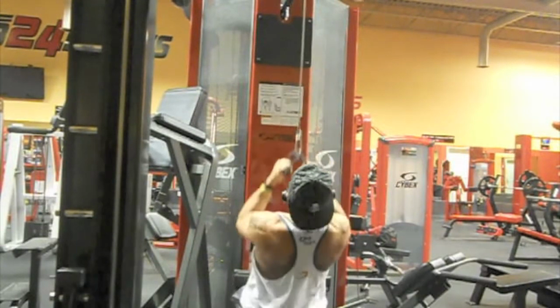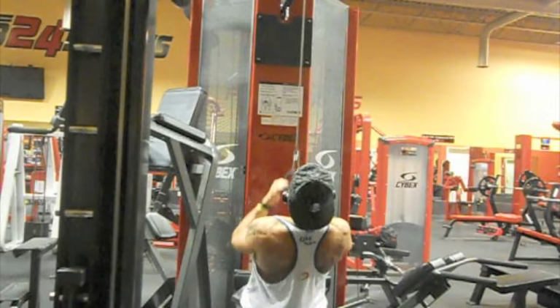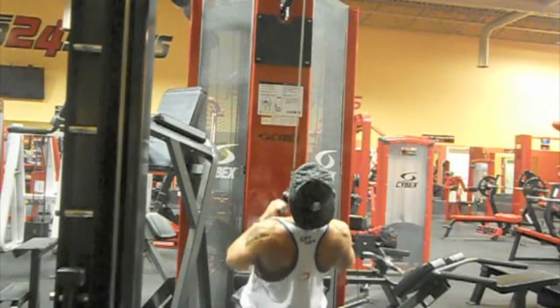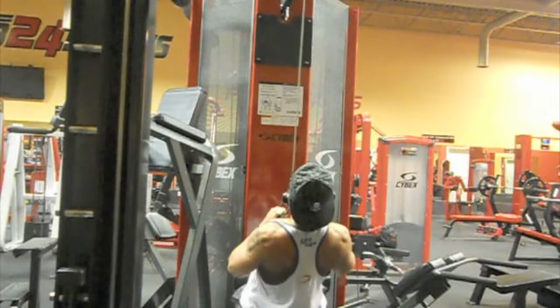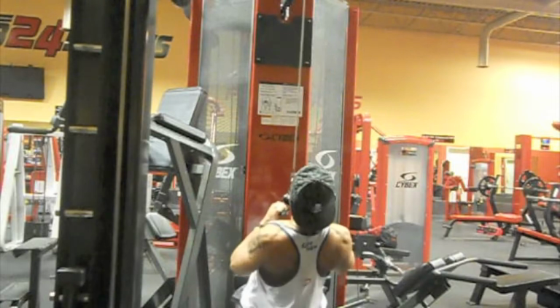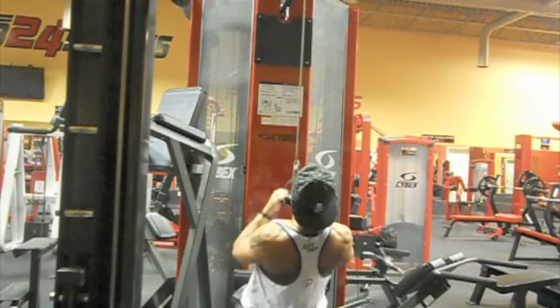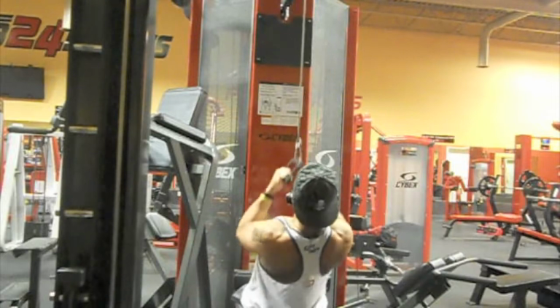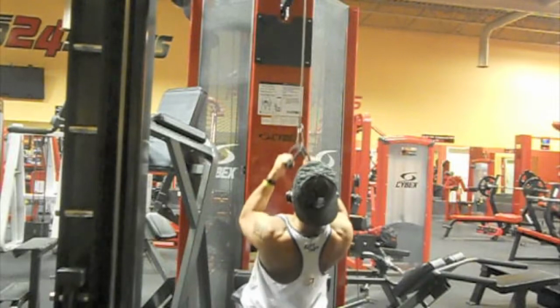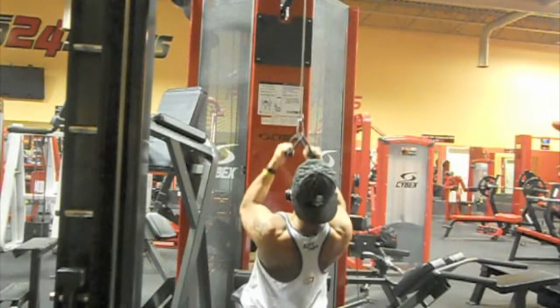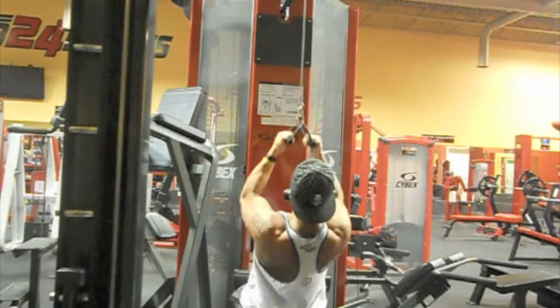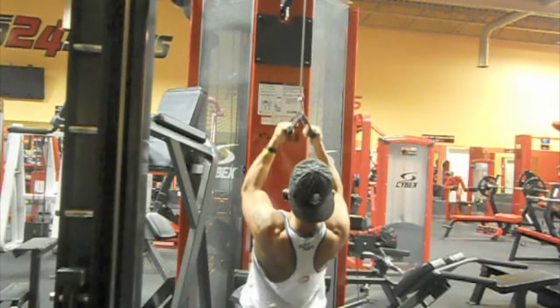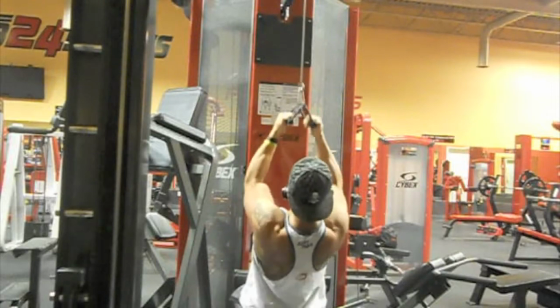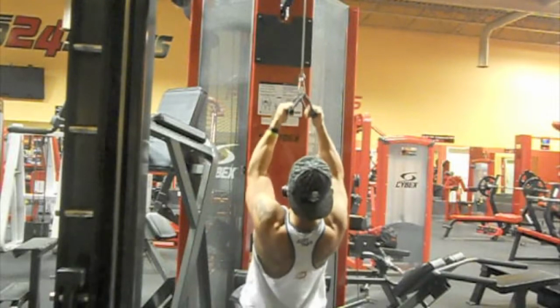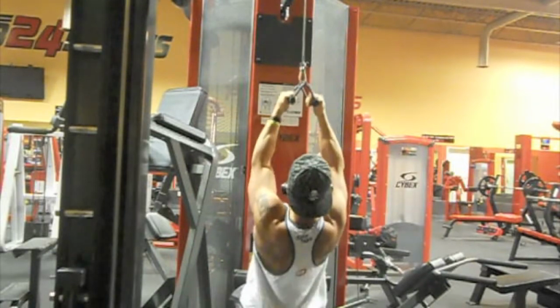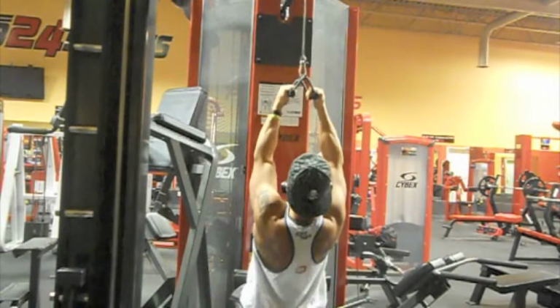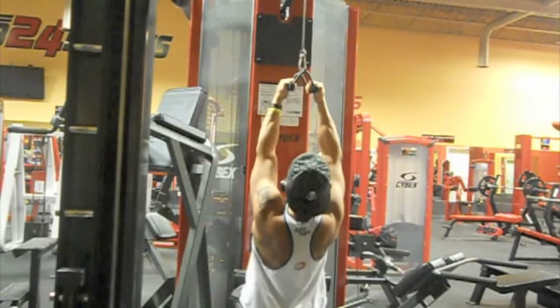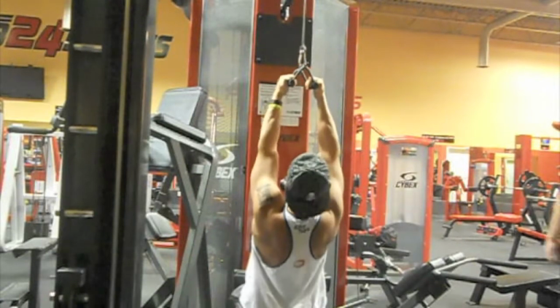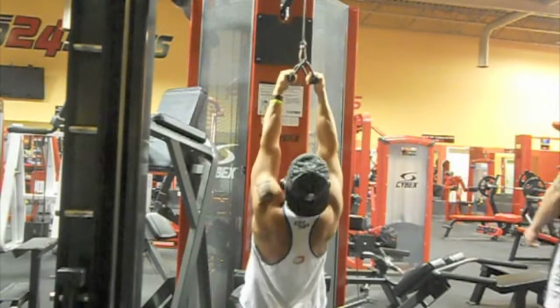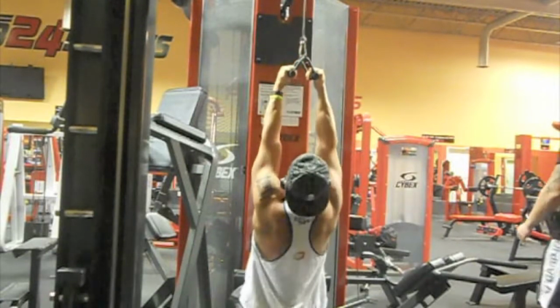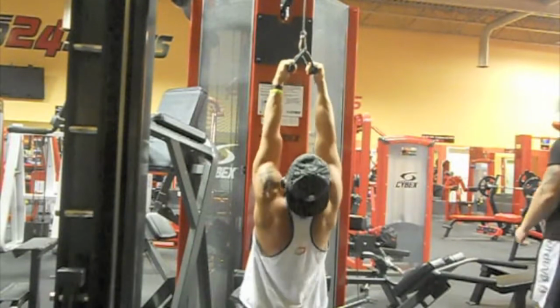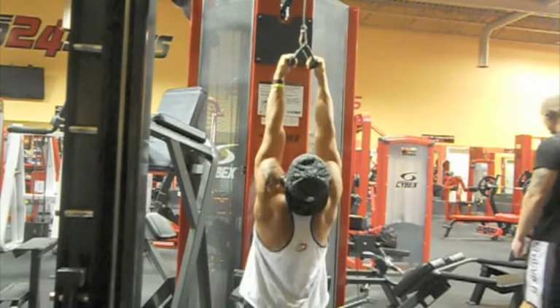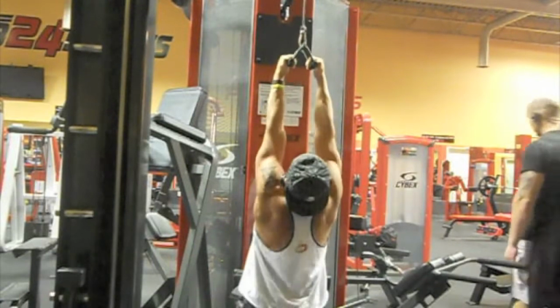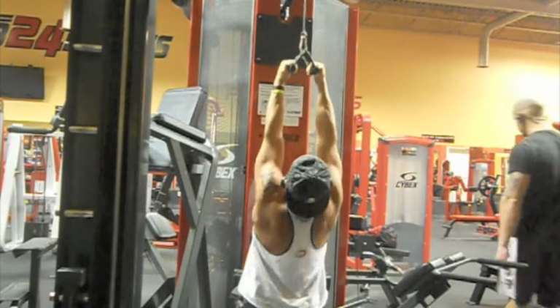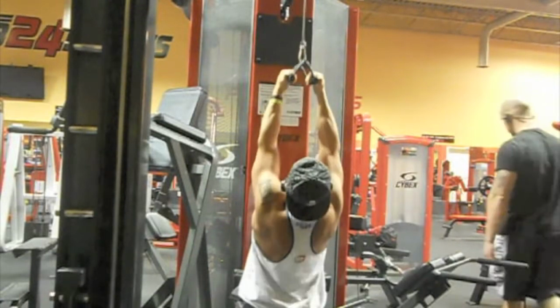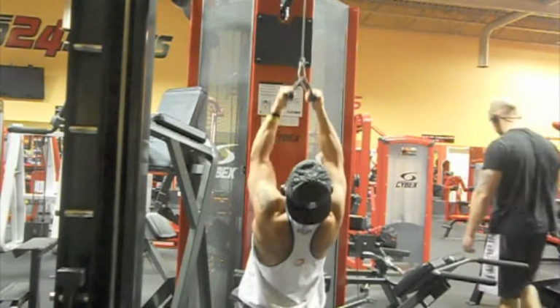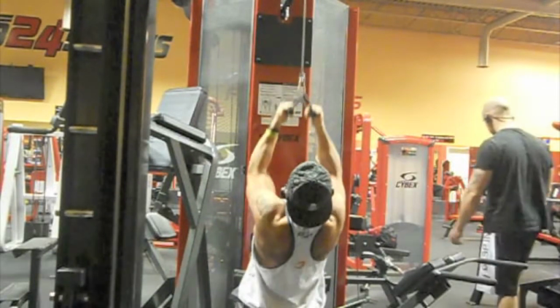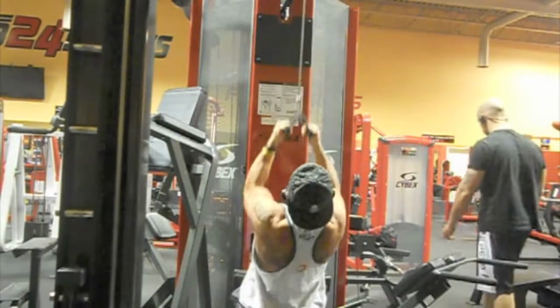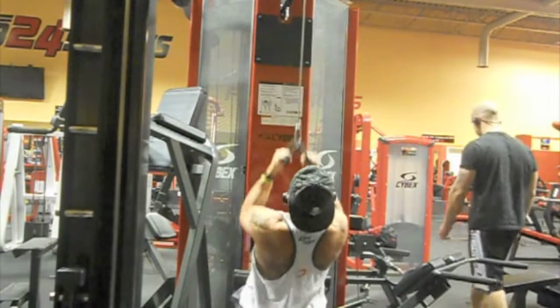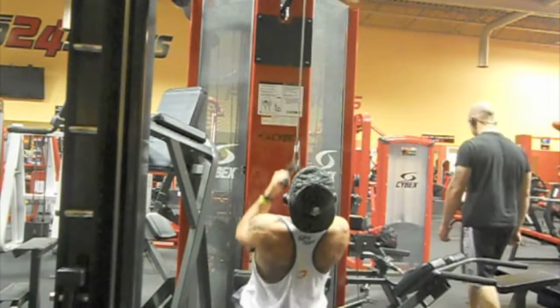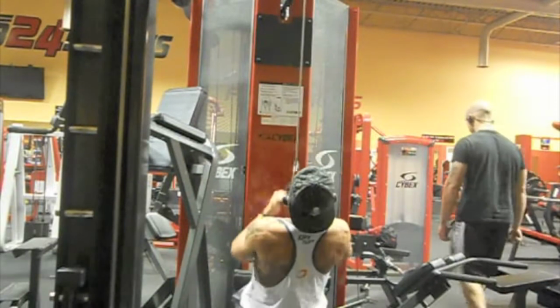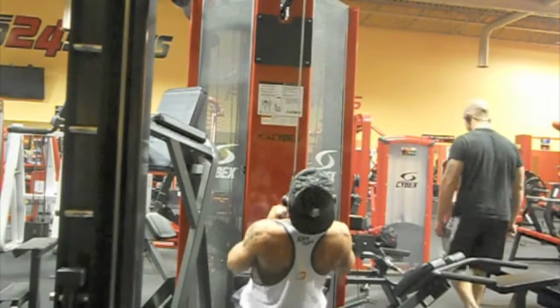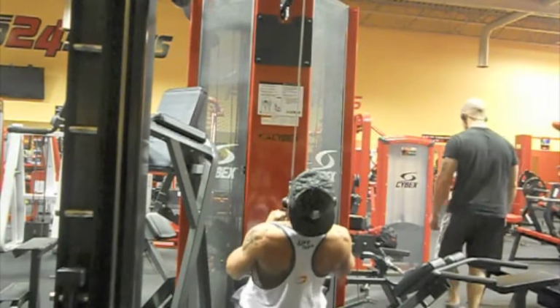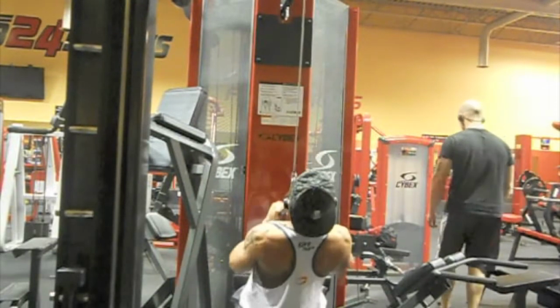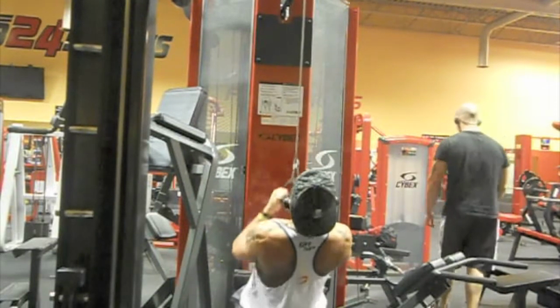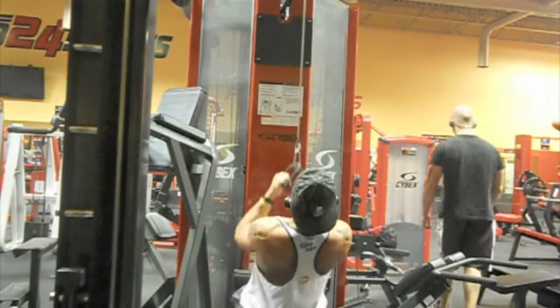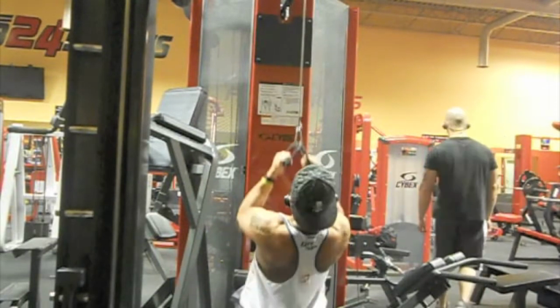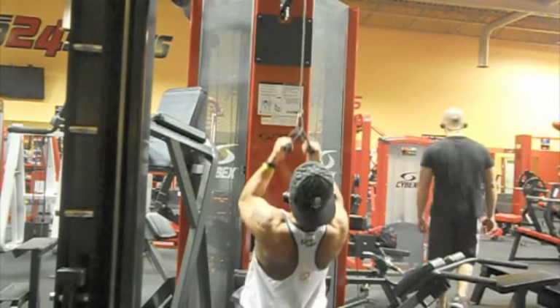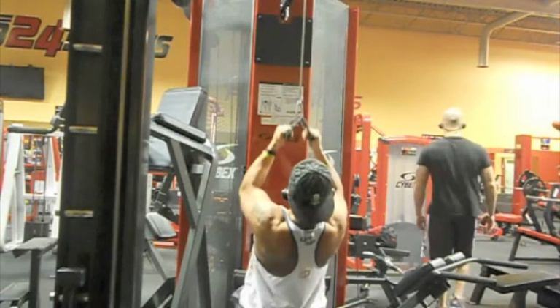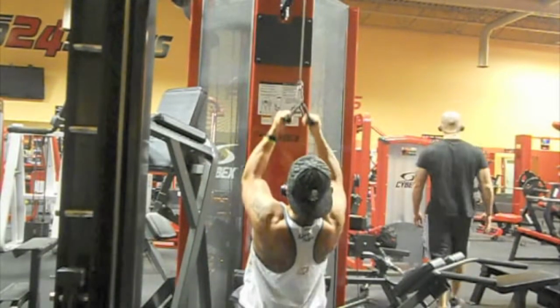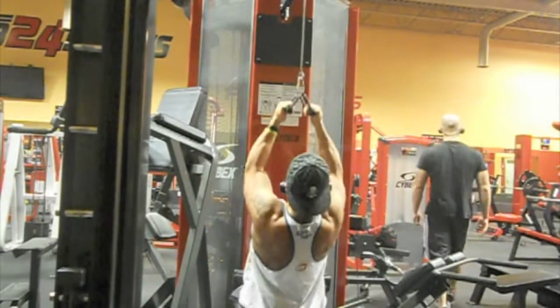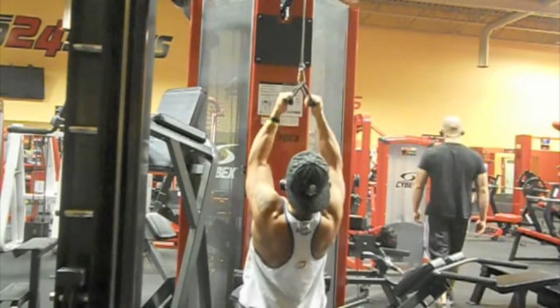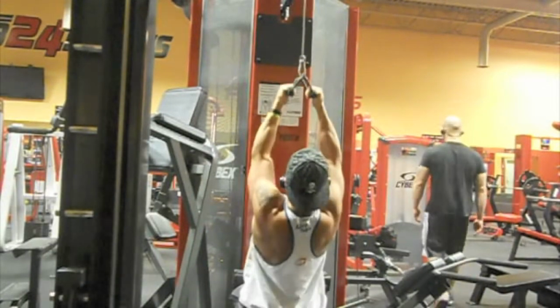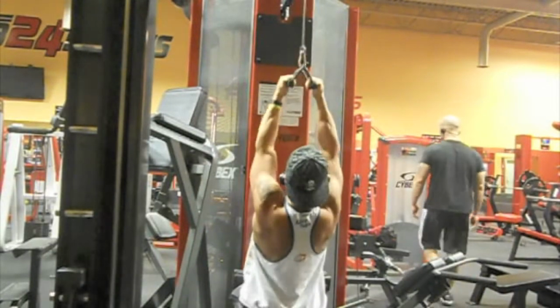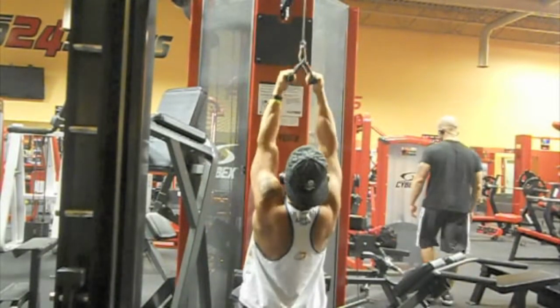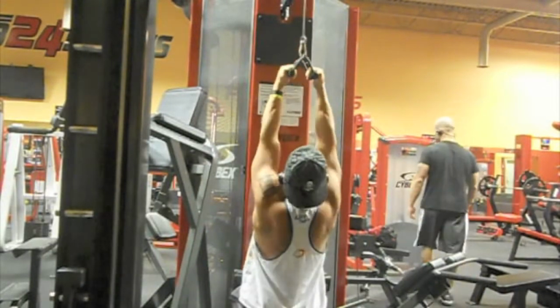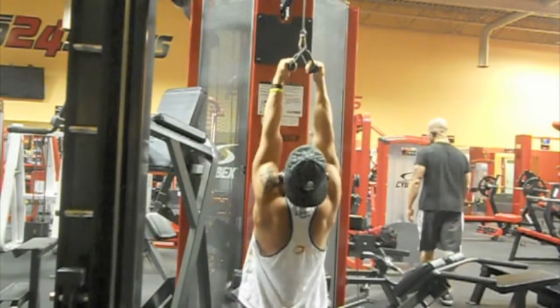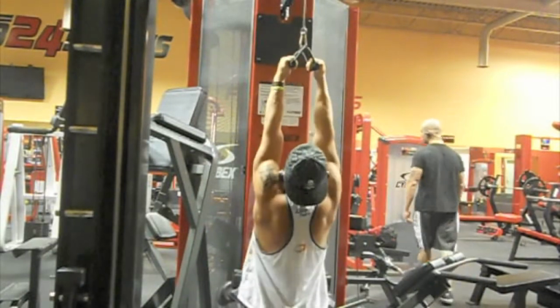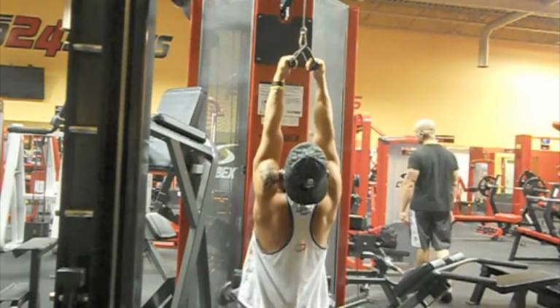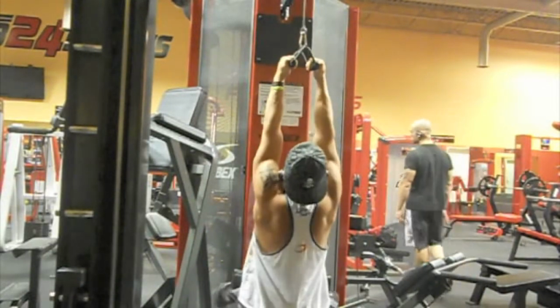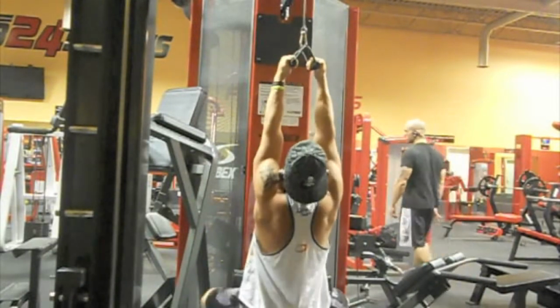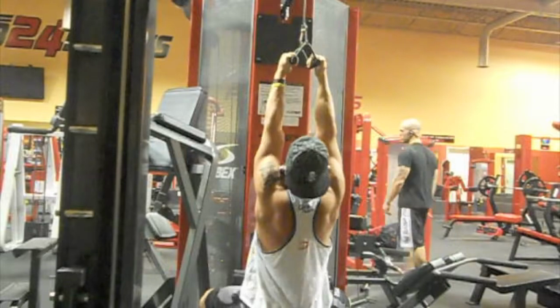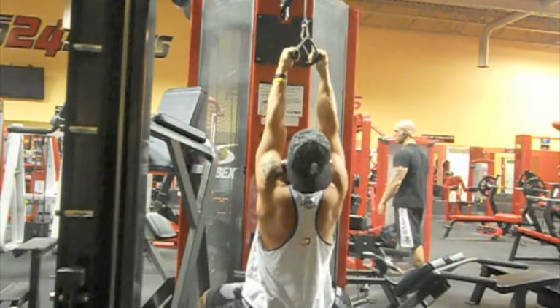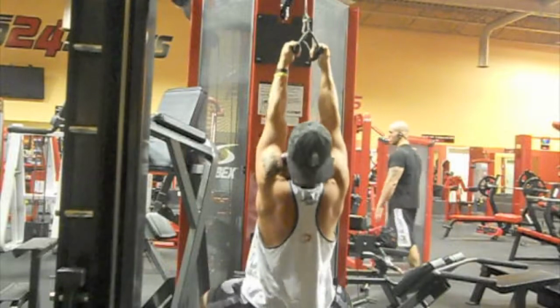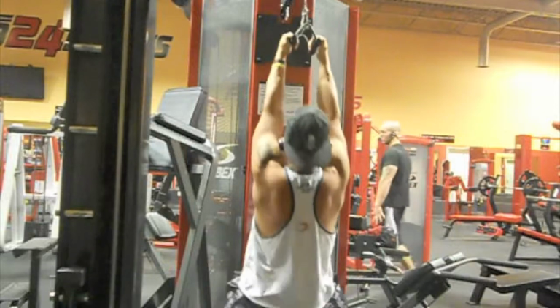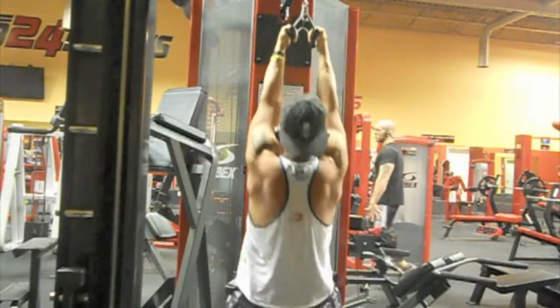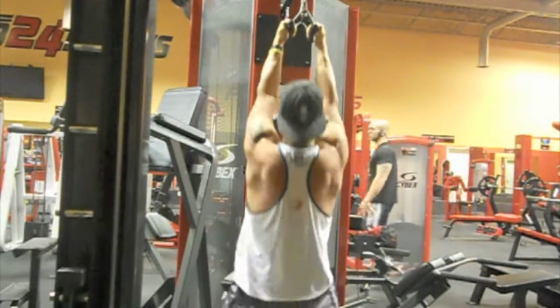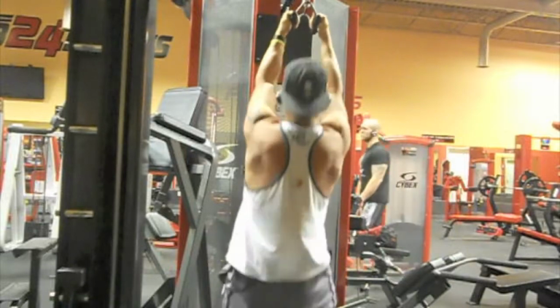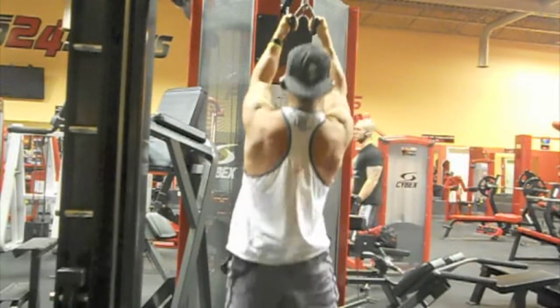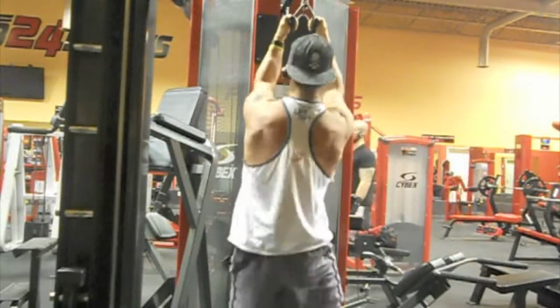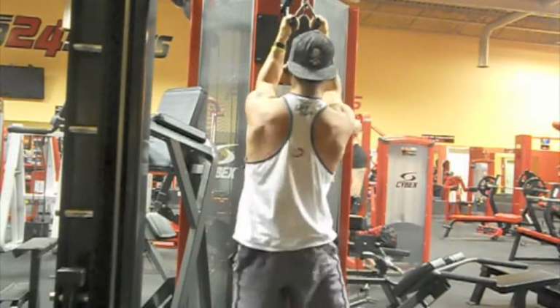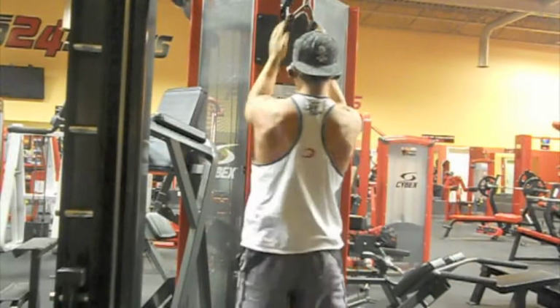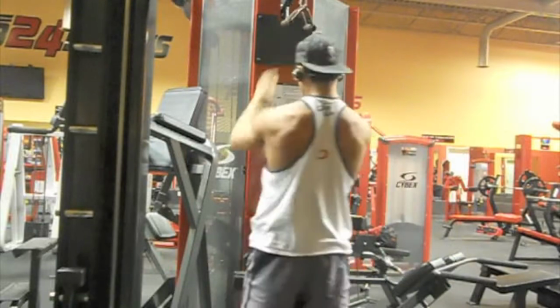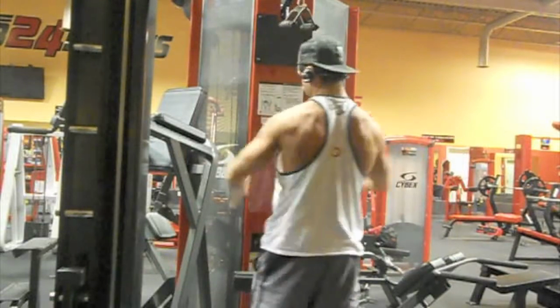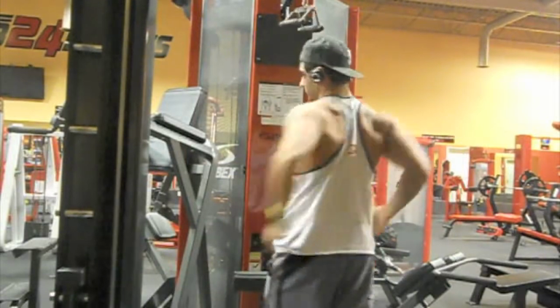If you're just going to extend your back all the way back, it's pretty much the same work as doing it from up top at the lat pull-down station. So I usually try to stay somewhat upright and just get a good squeeze.